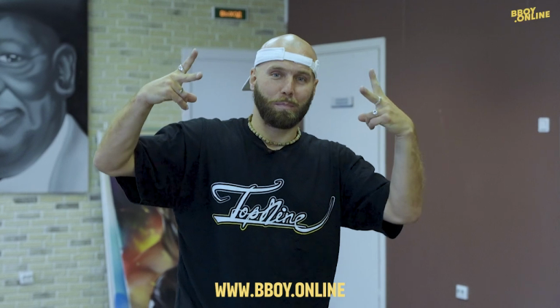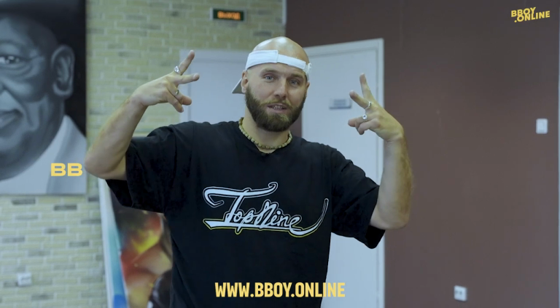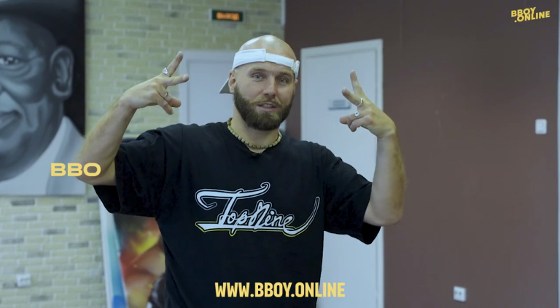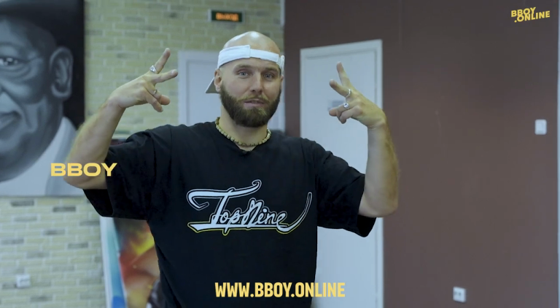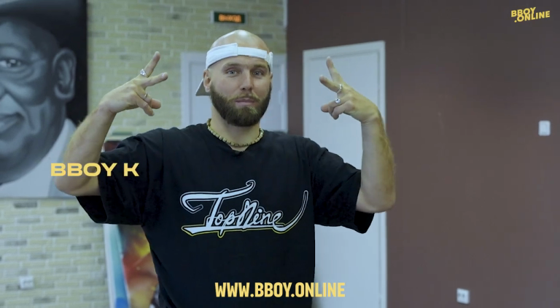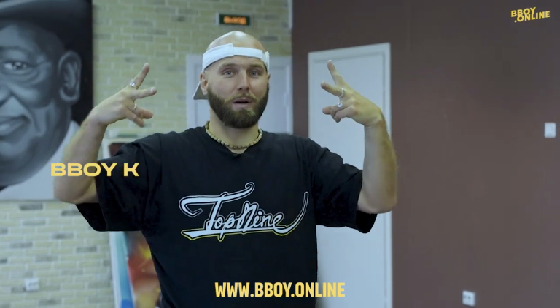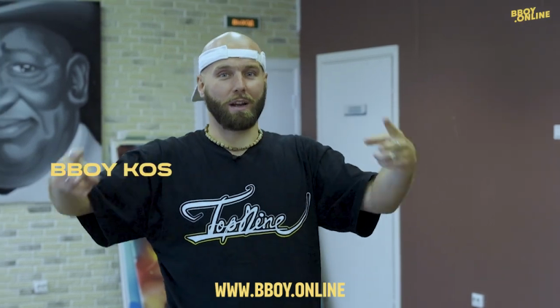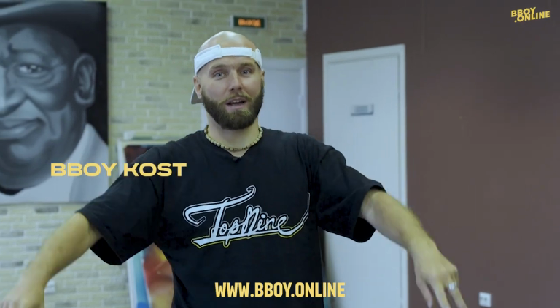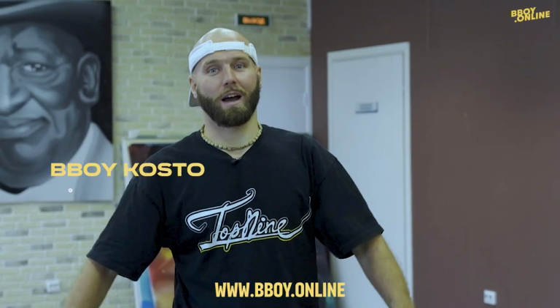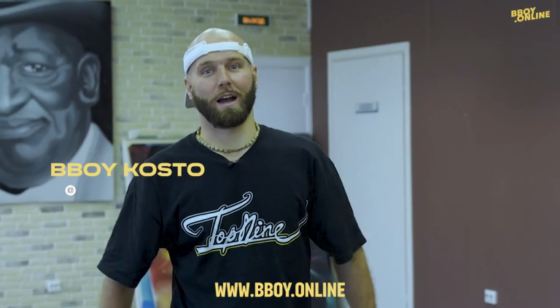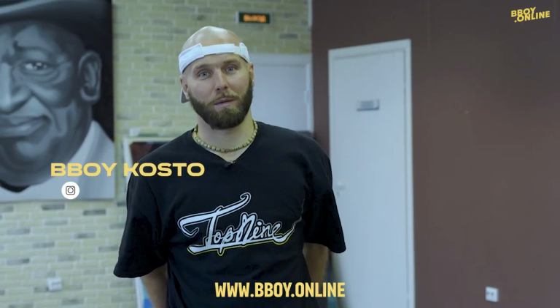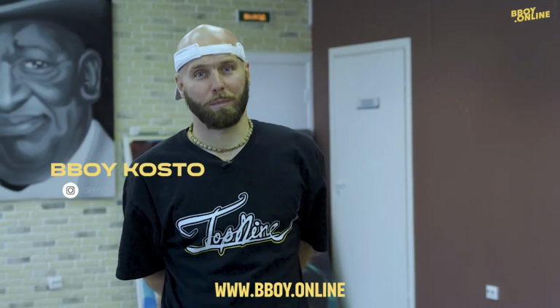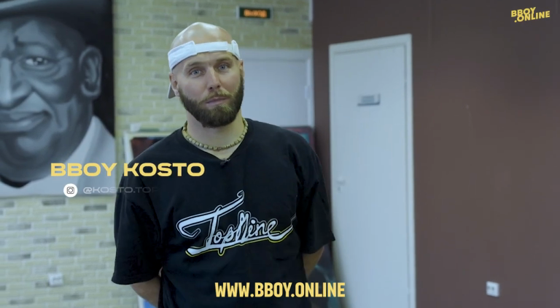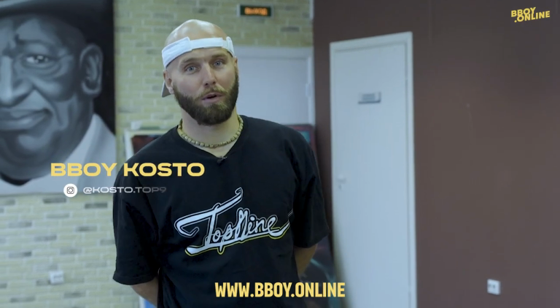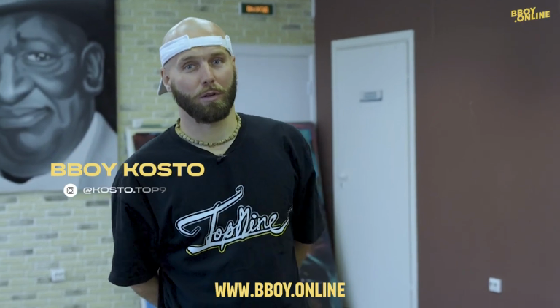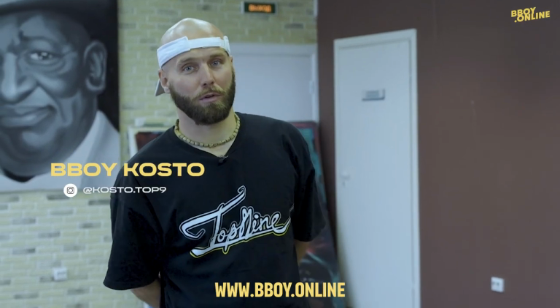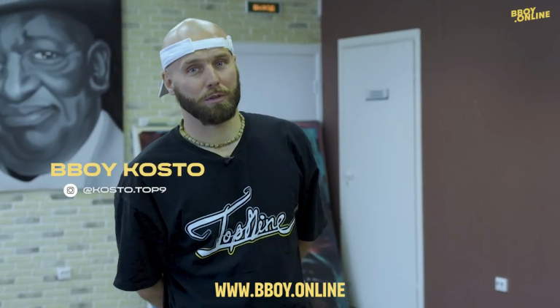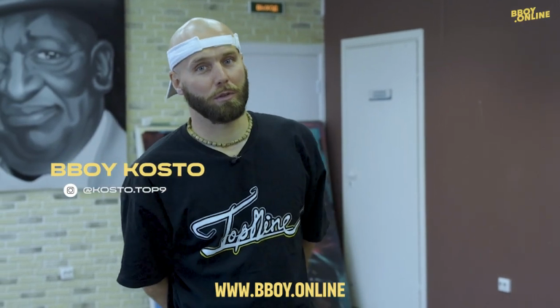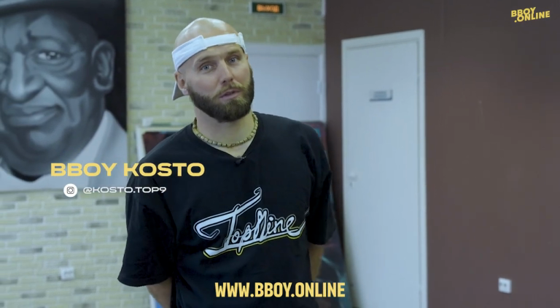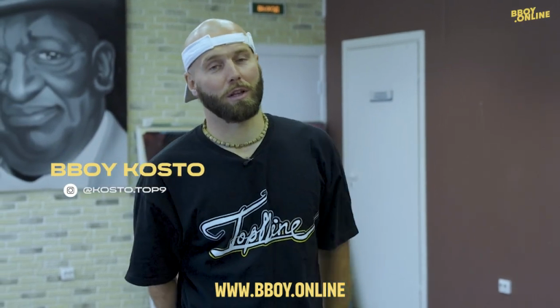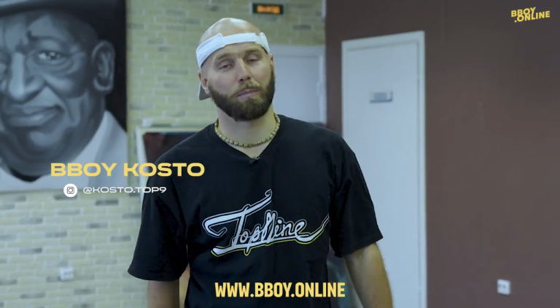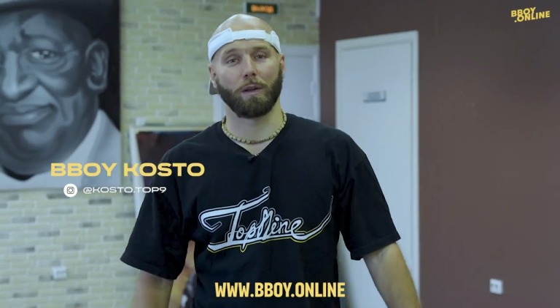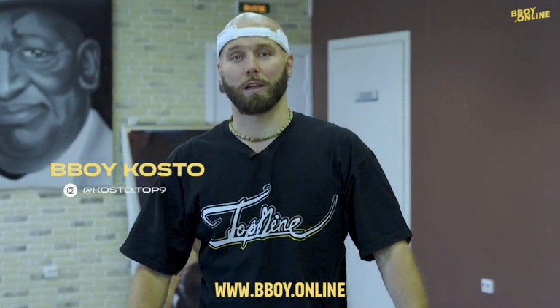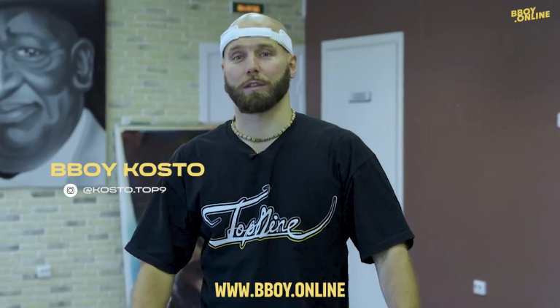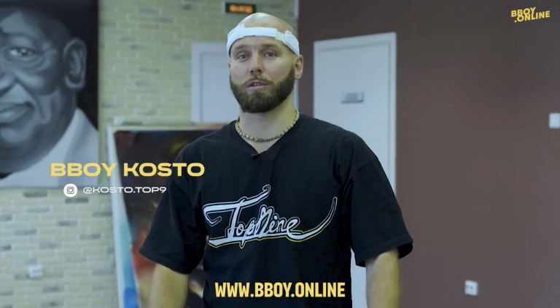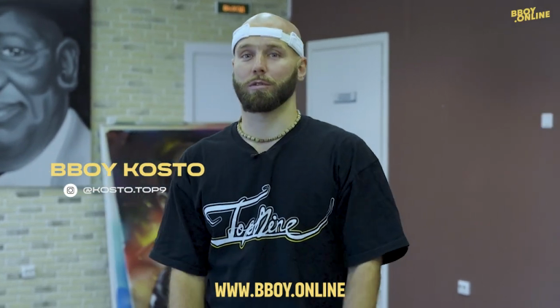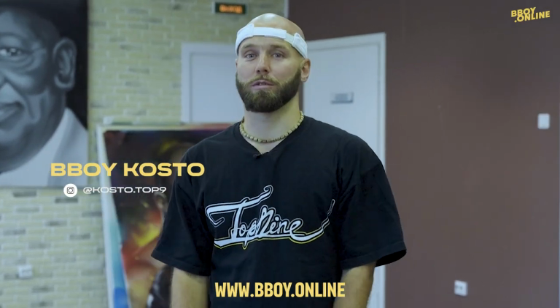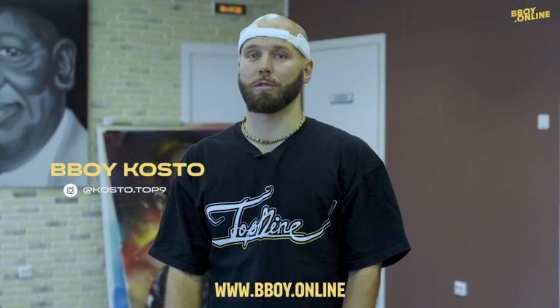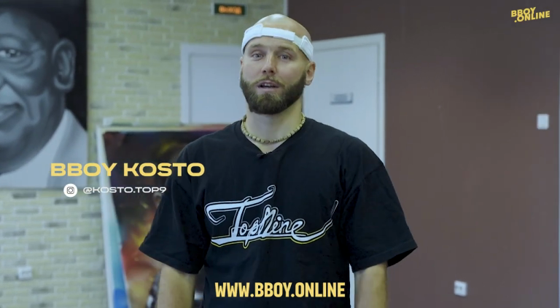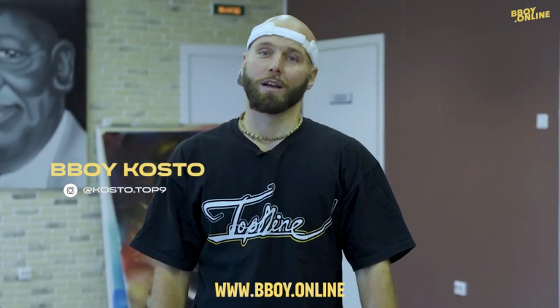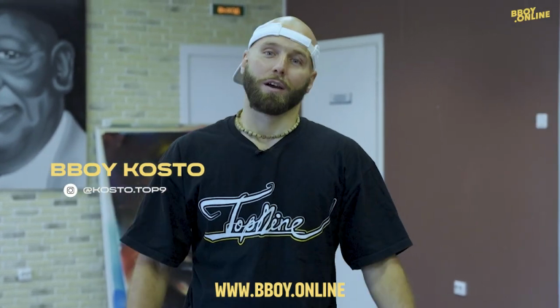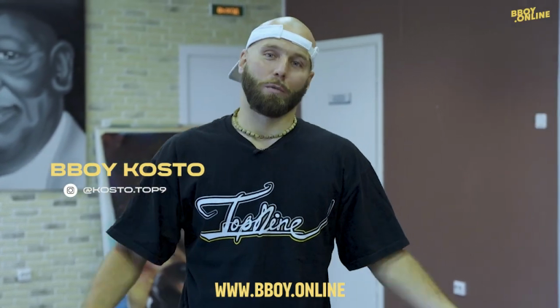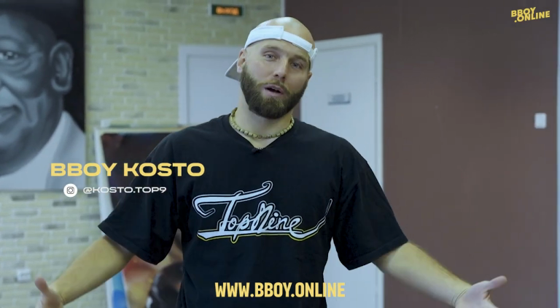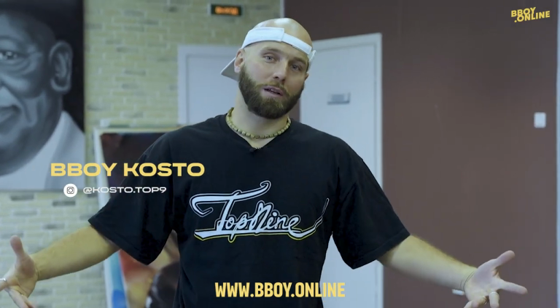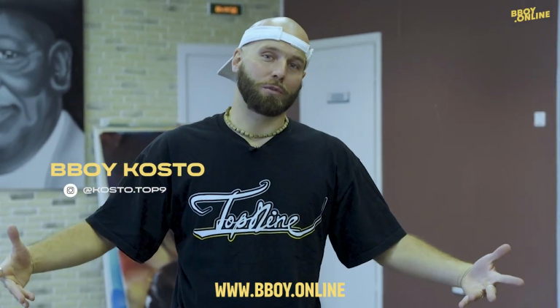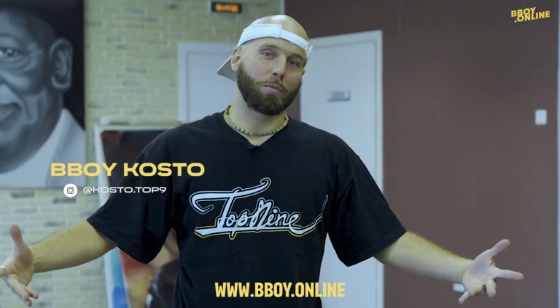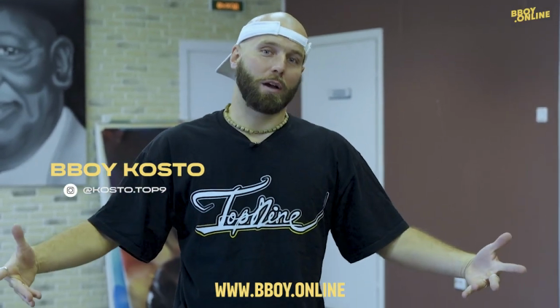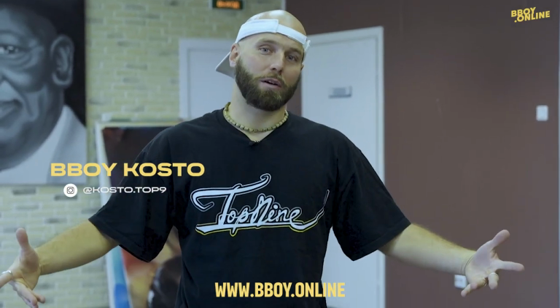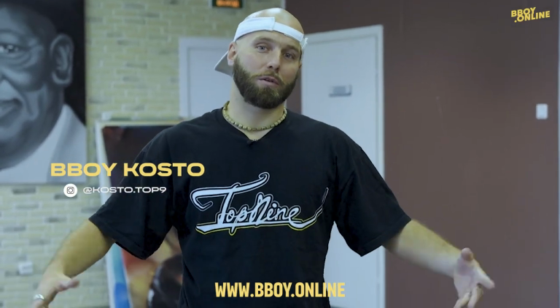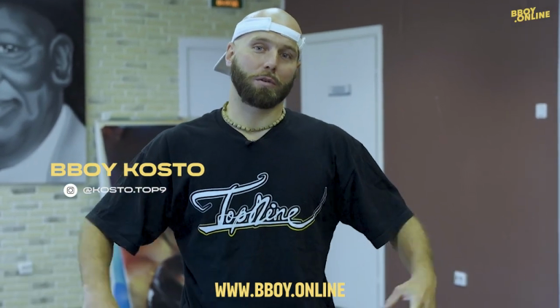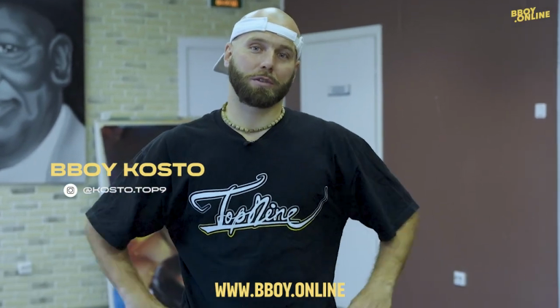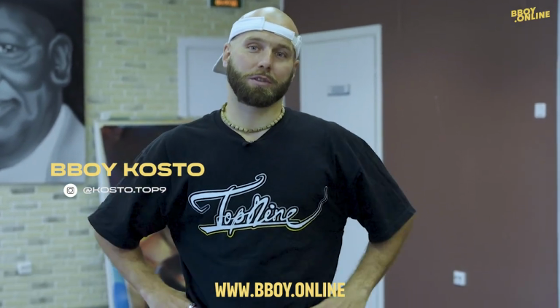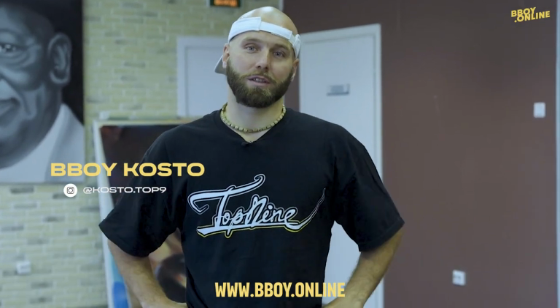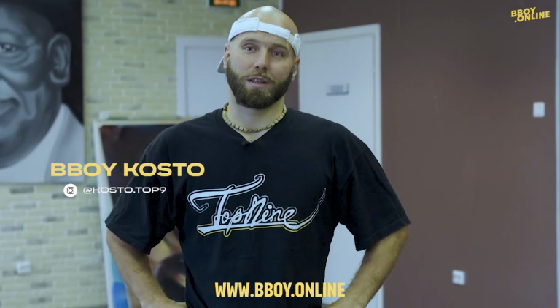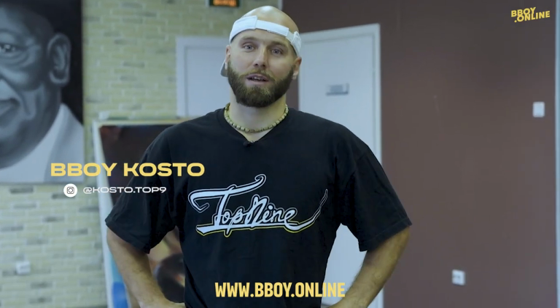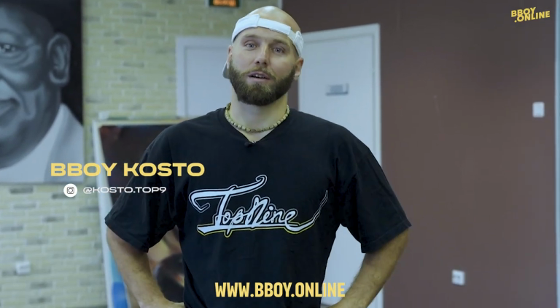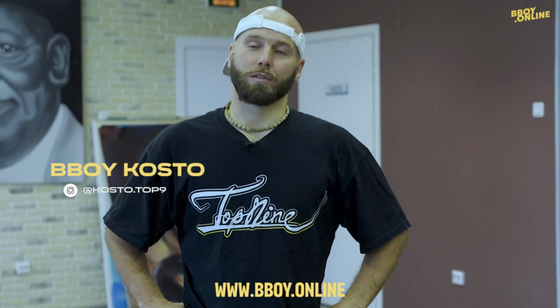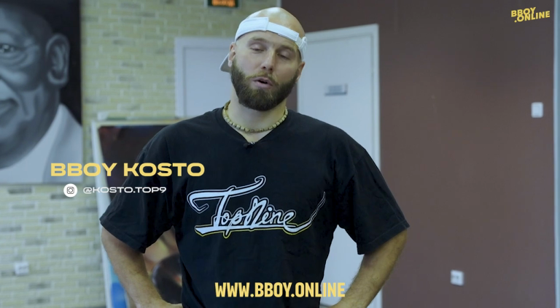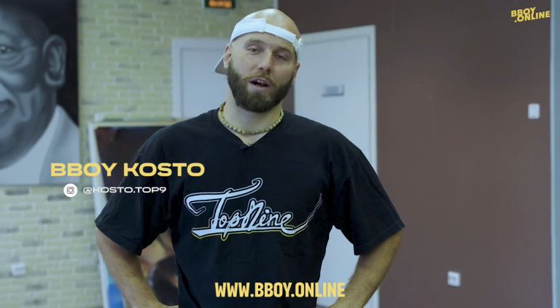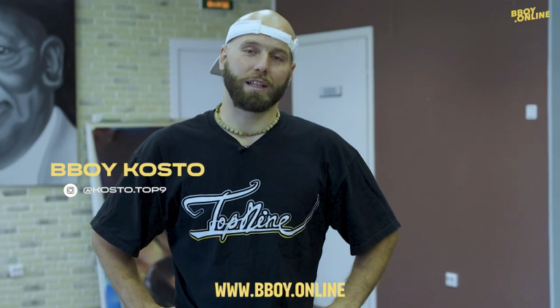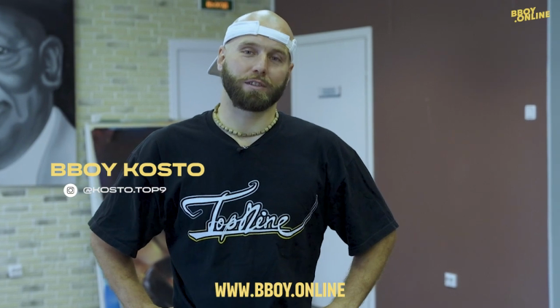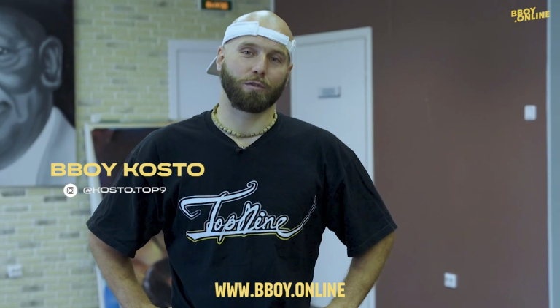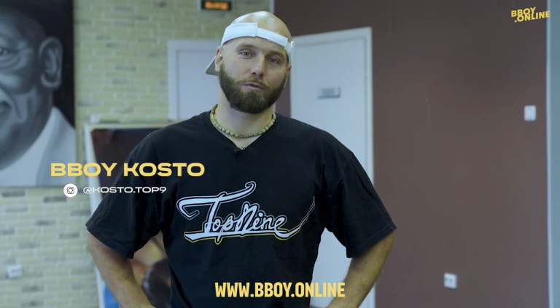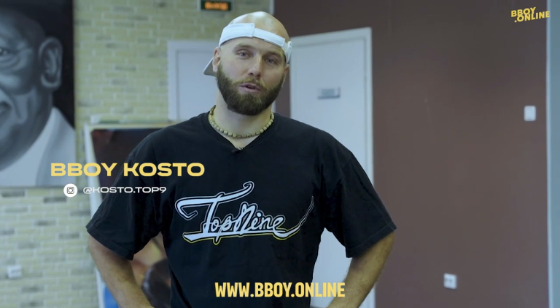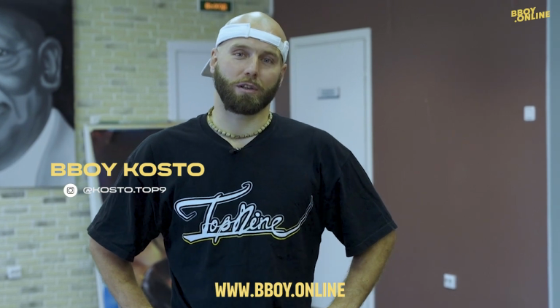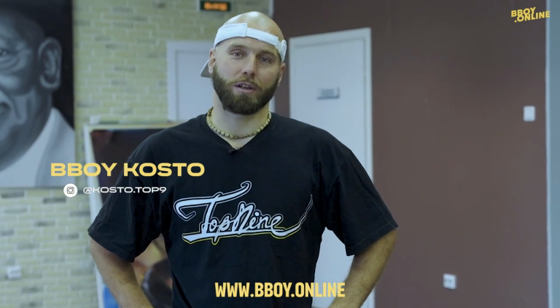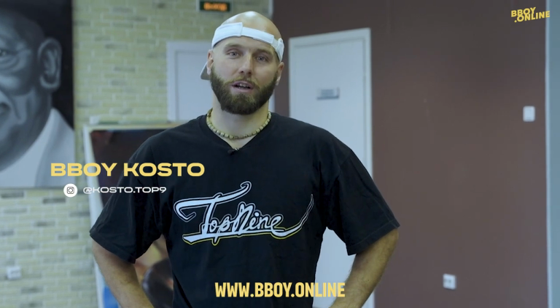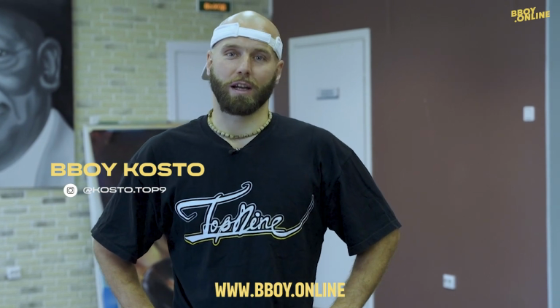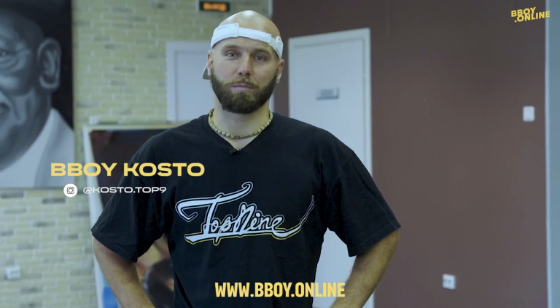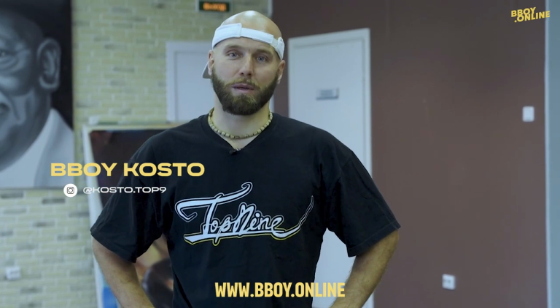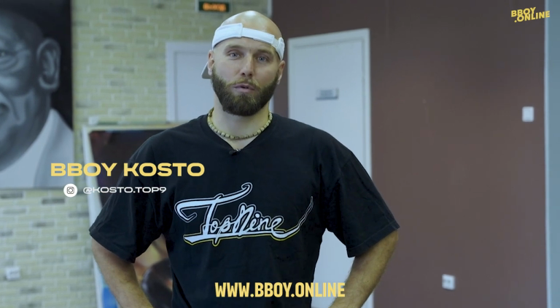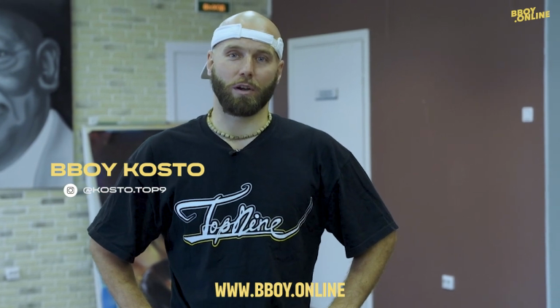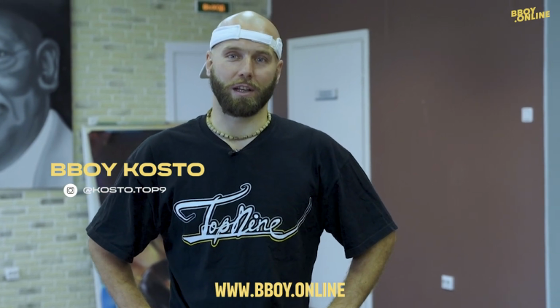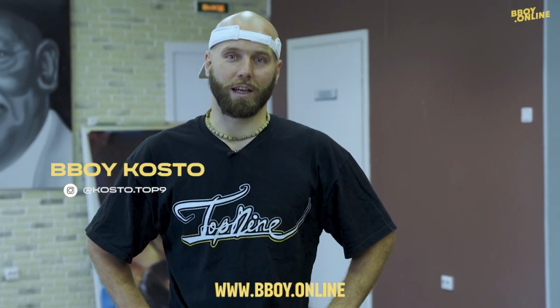Peace everybody, I'm B-Boy Costo, Top 9 Crew. Welcome to my course, No Hands Footwork at B-Boy Online.